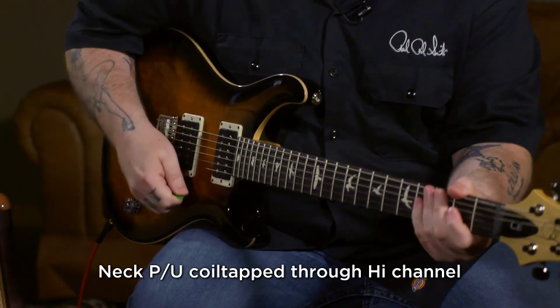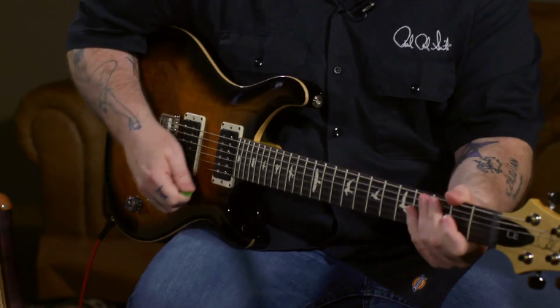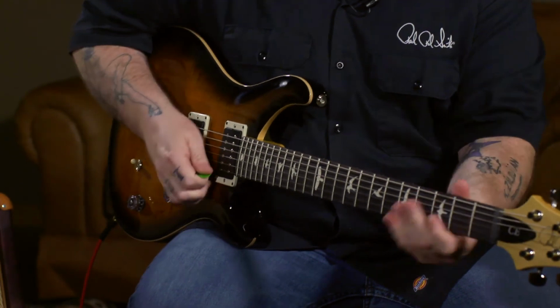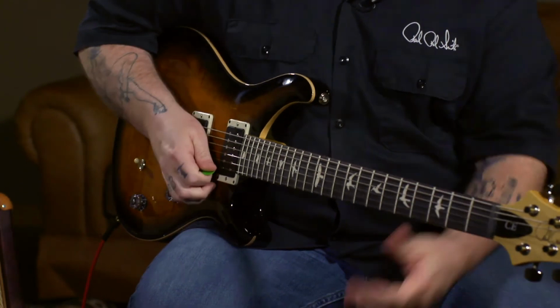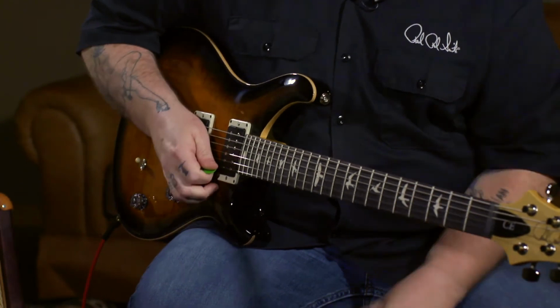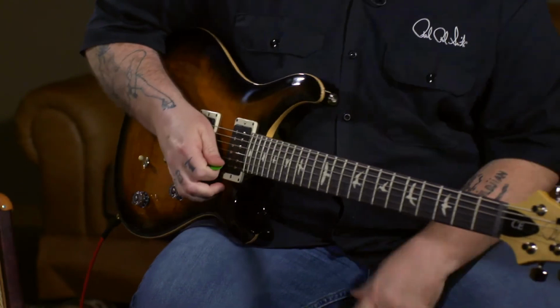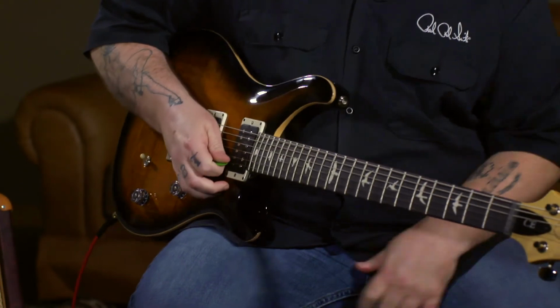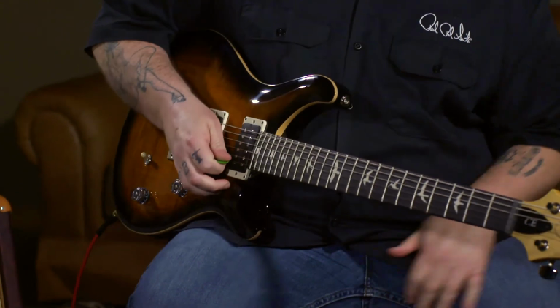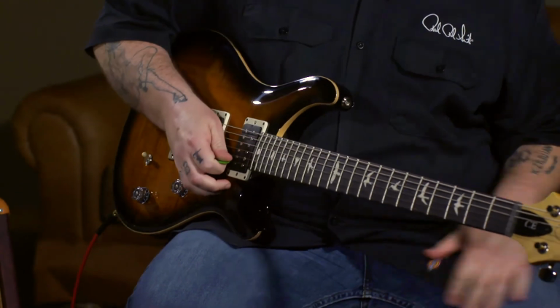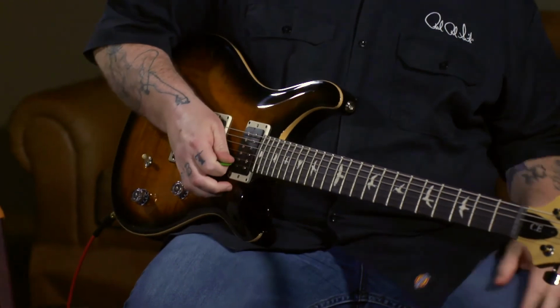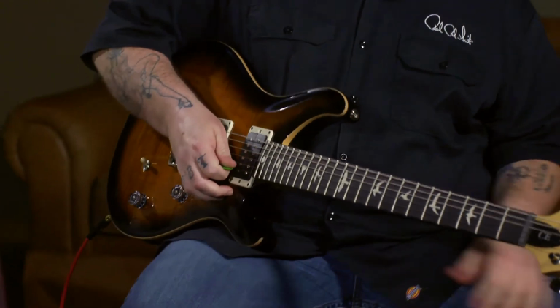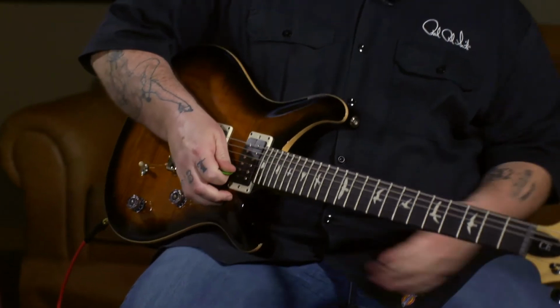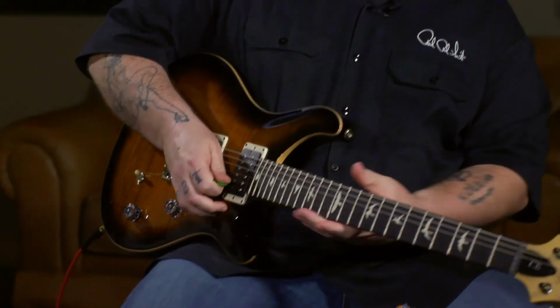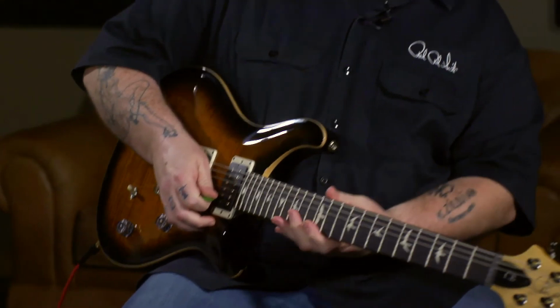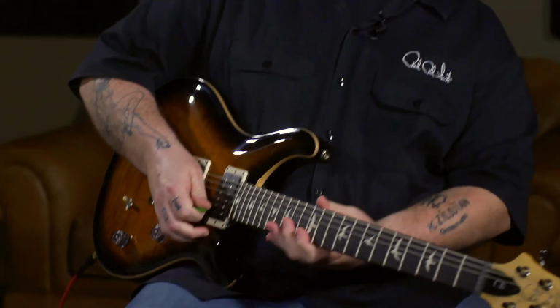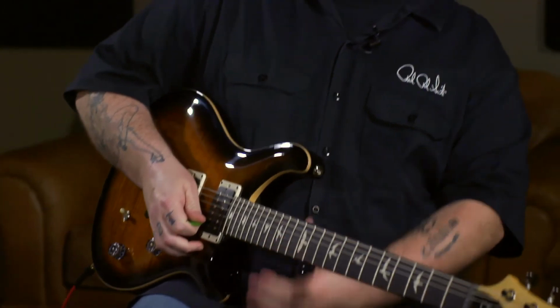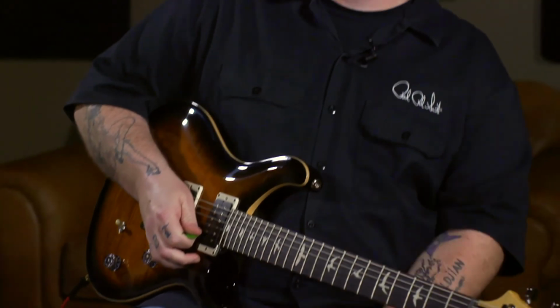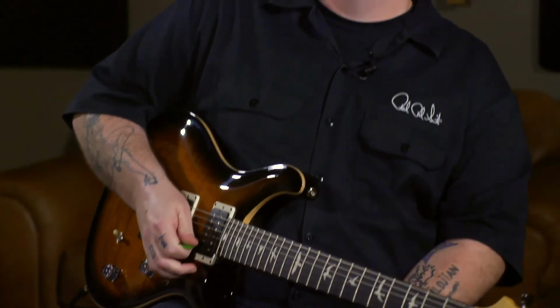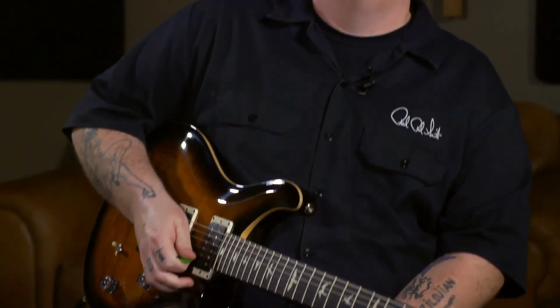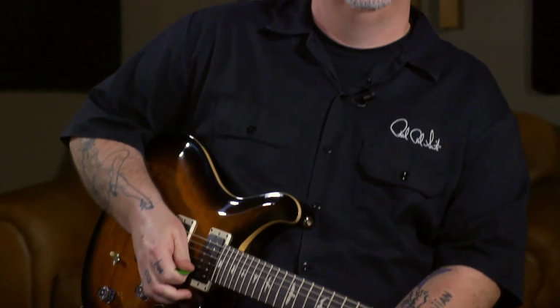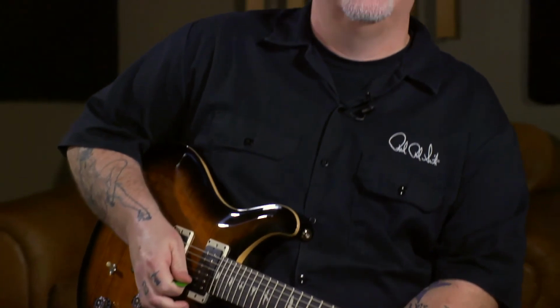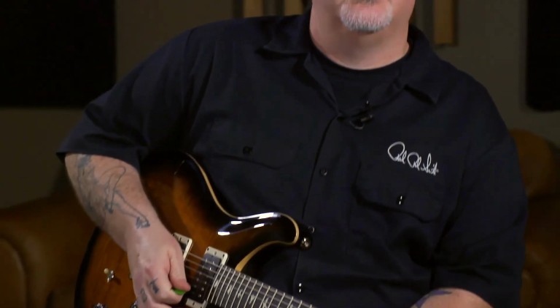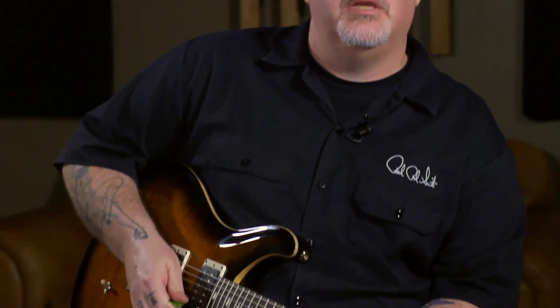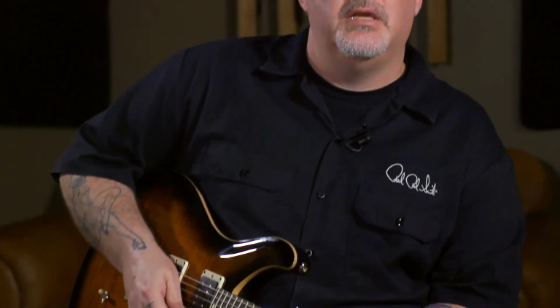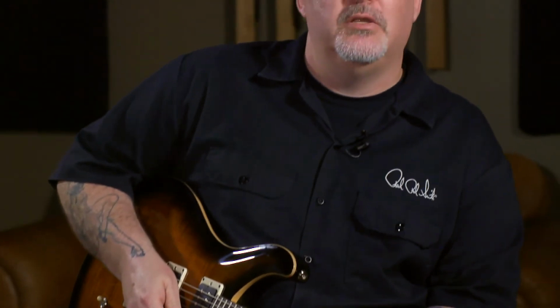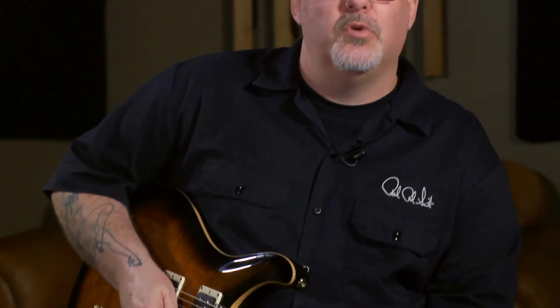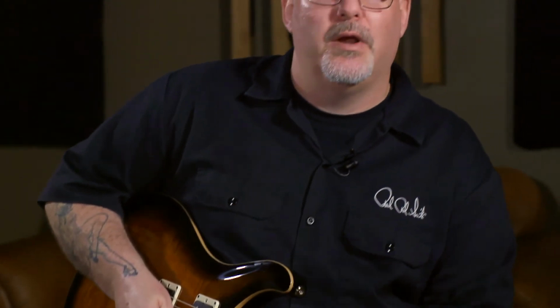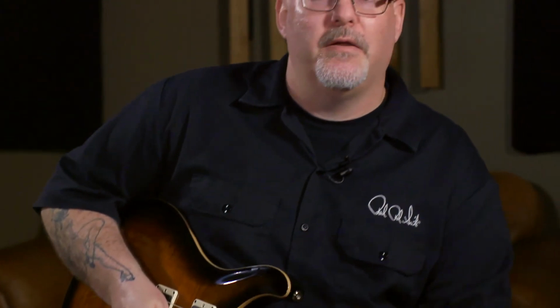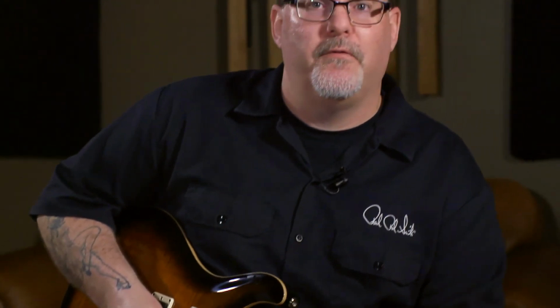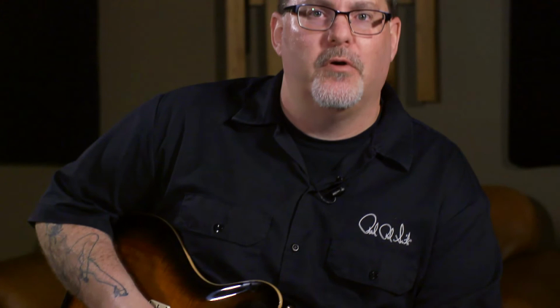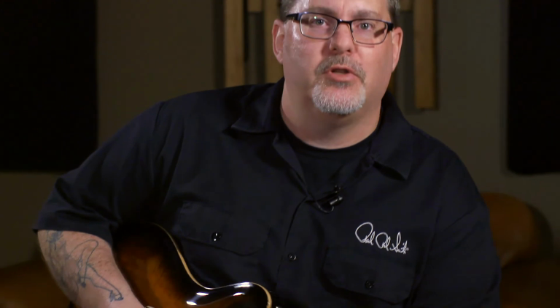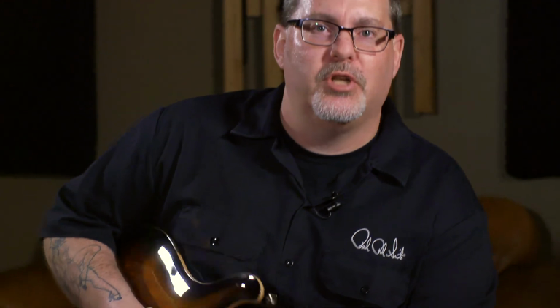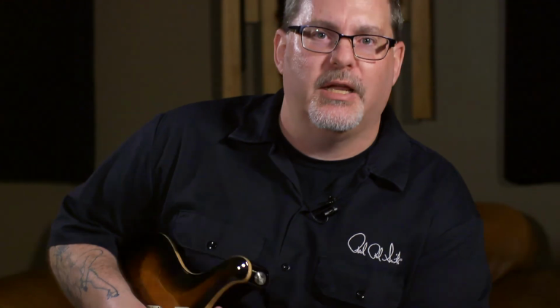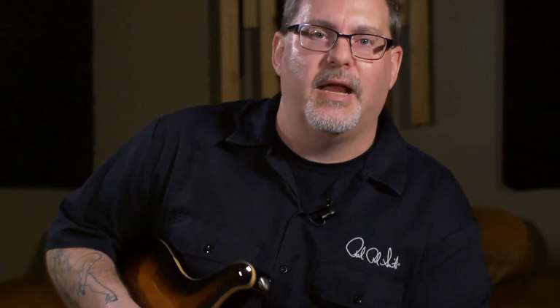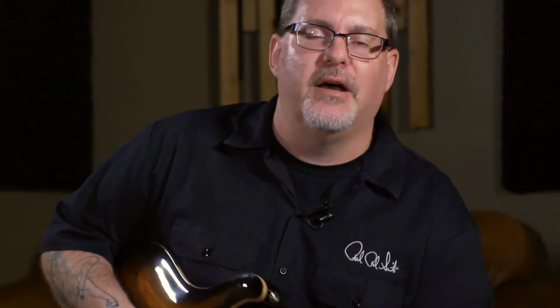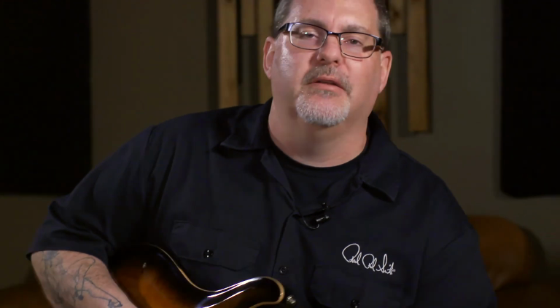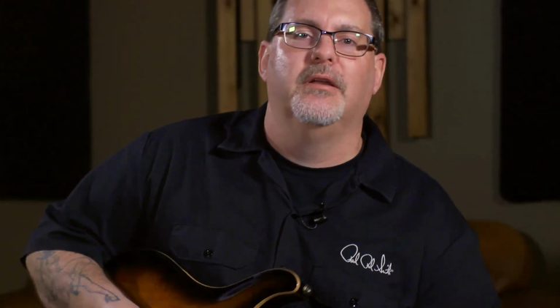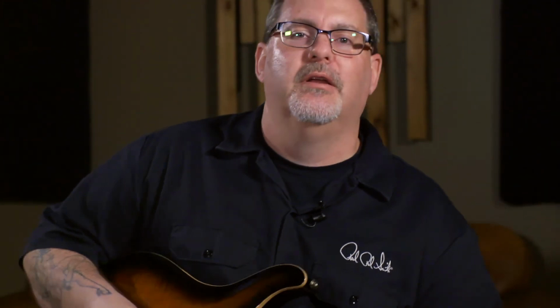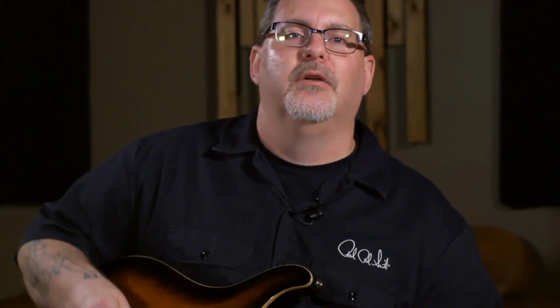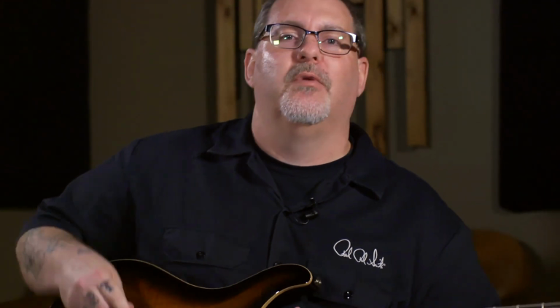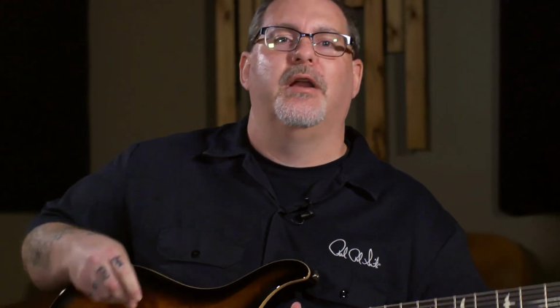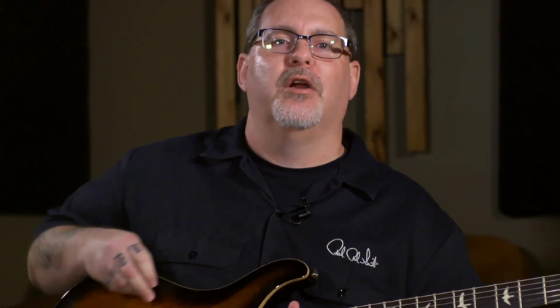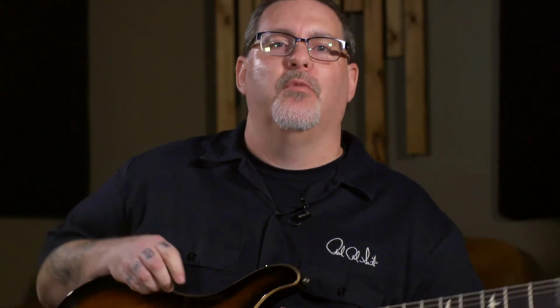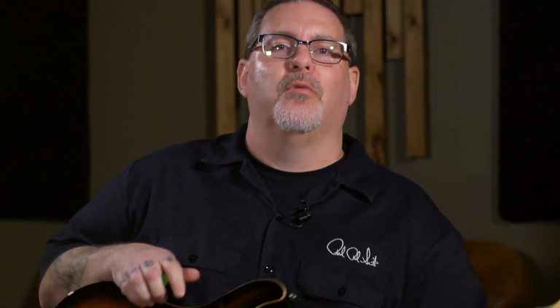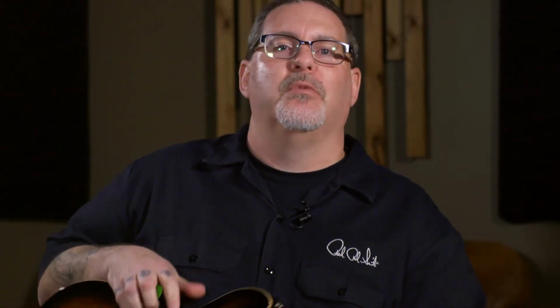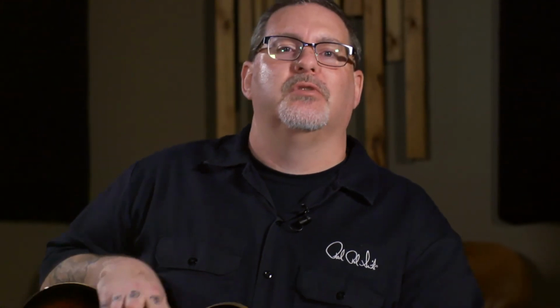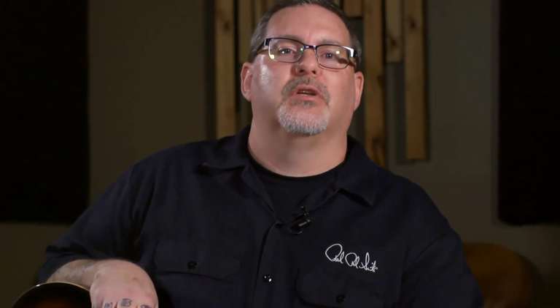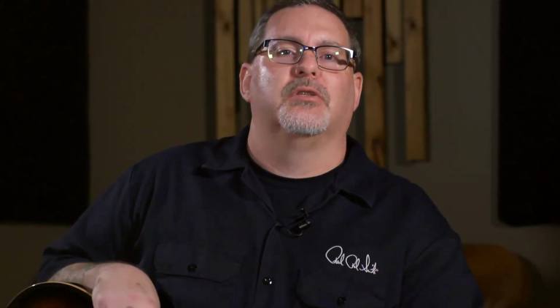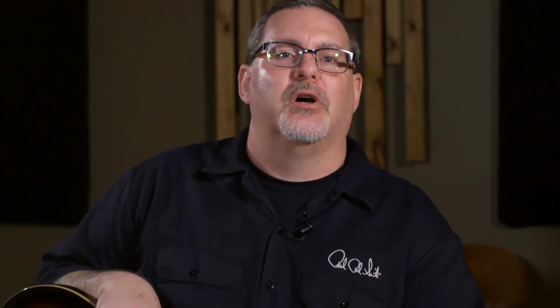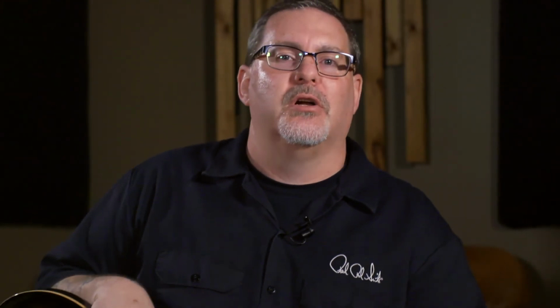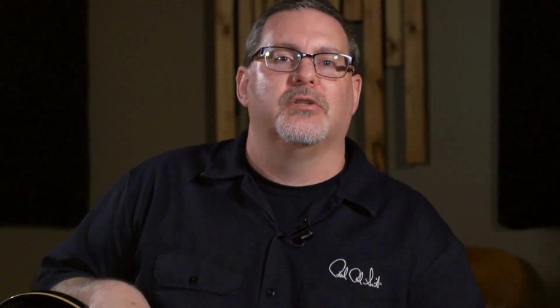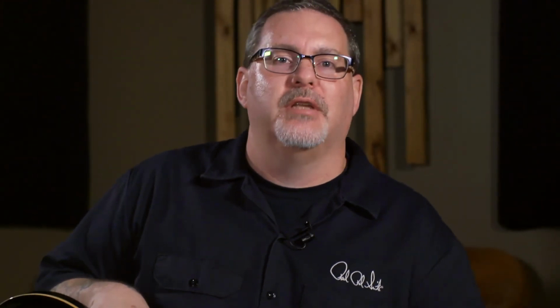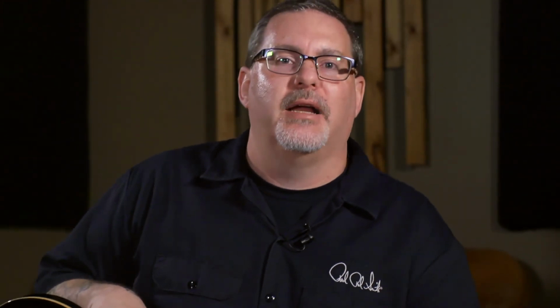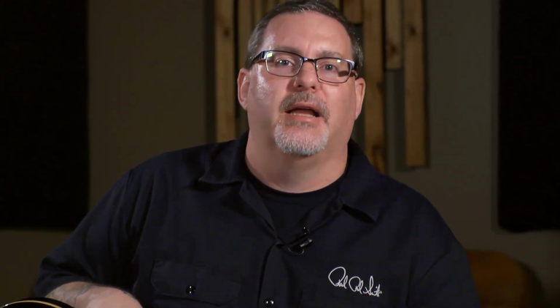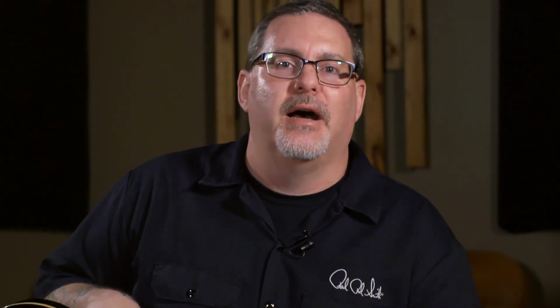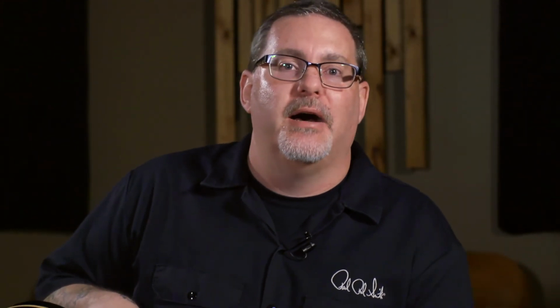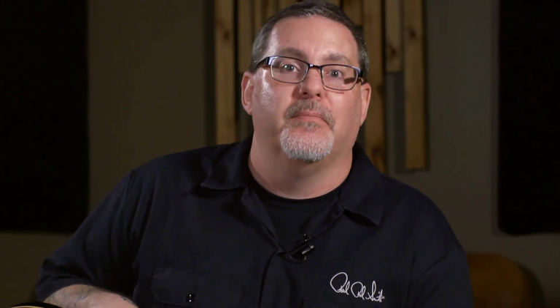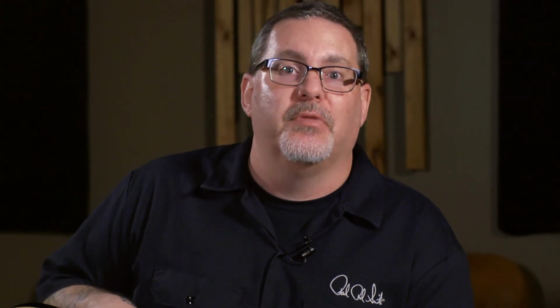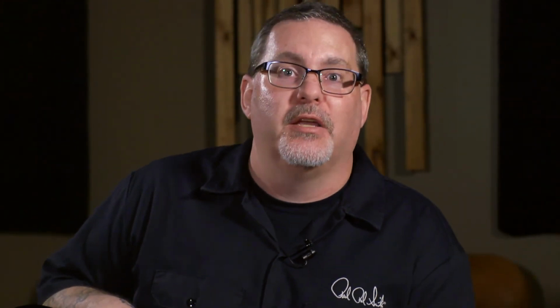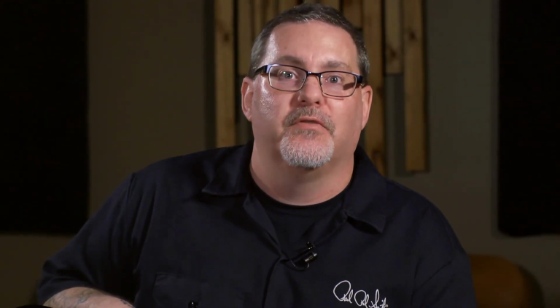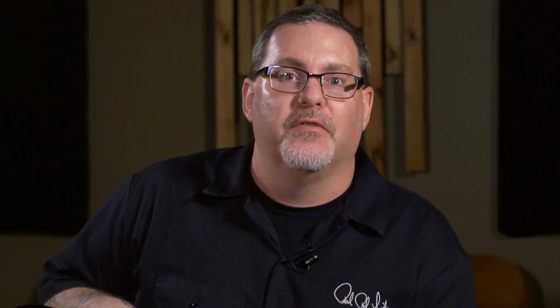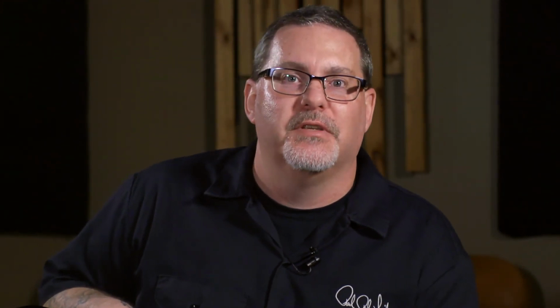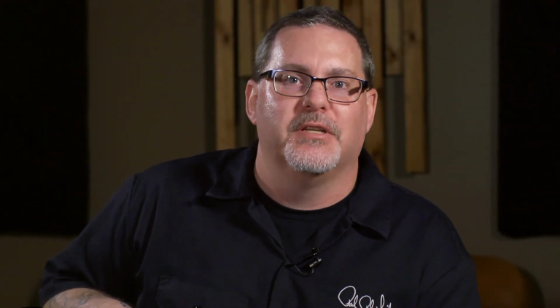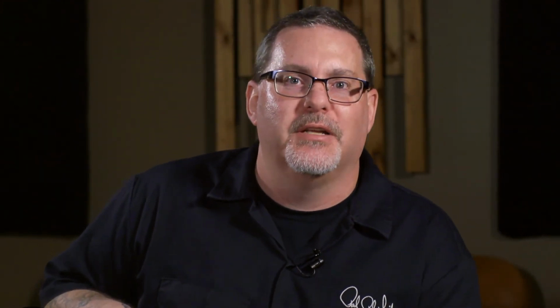This is the Paul Reed Smith CE24. Check it out right here at moremusicguitars.com. Thanks for visiting.